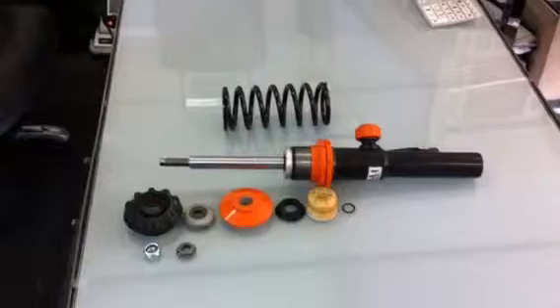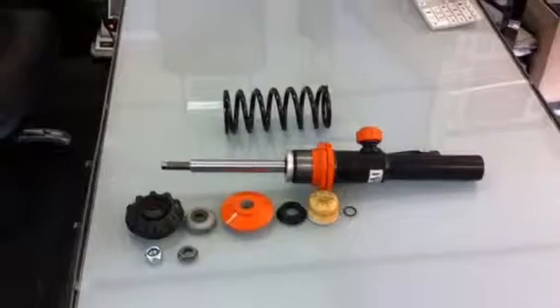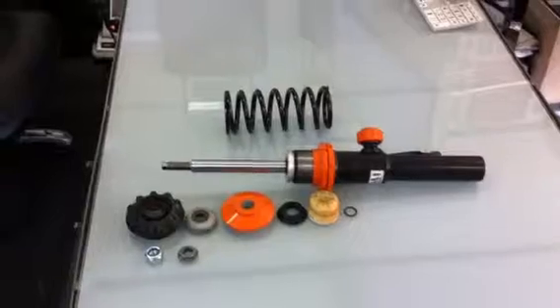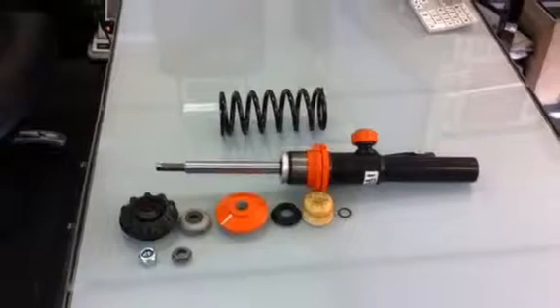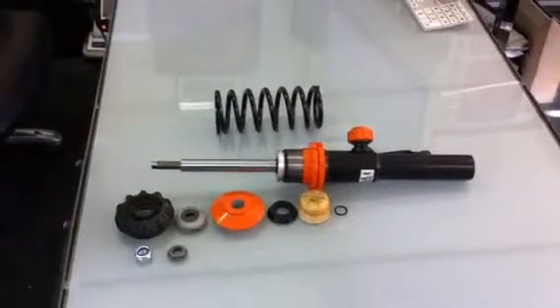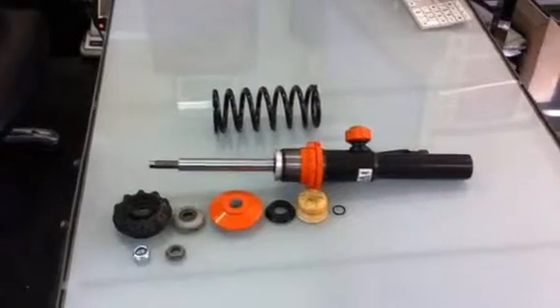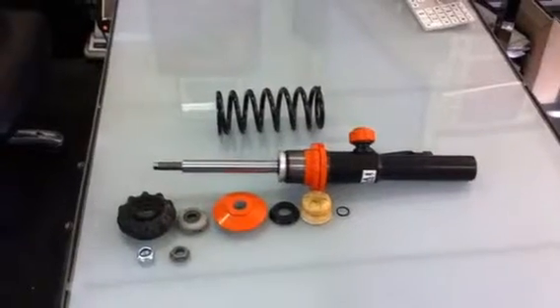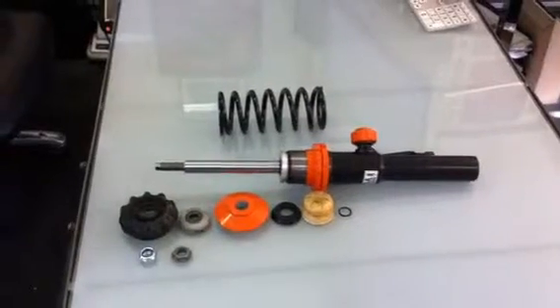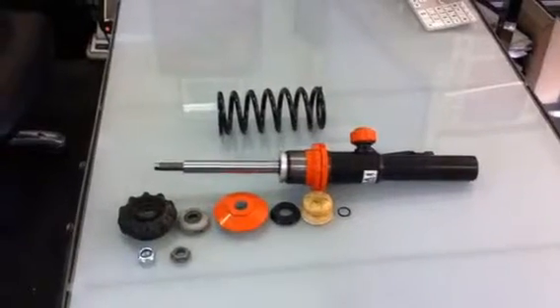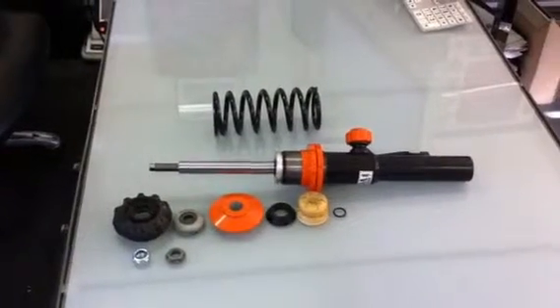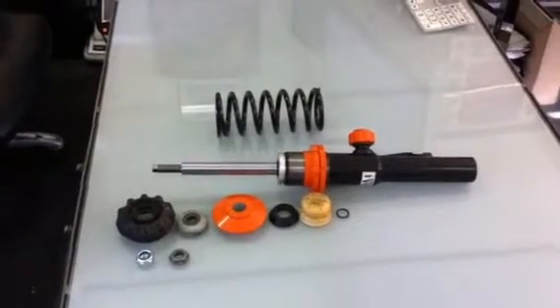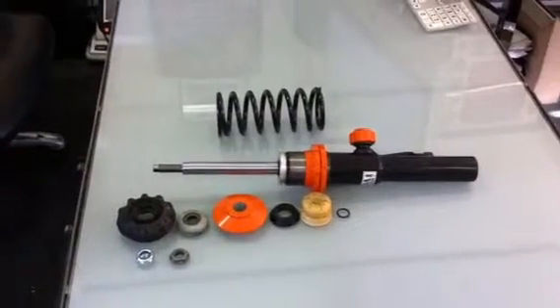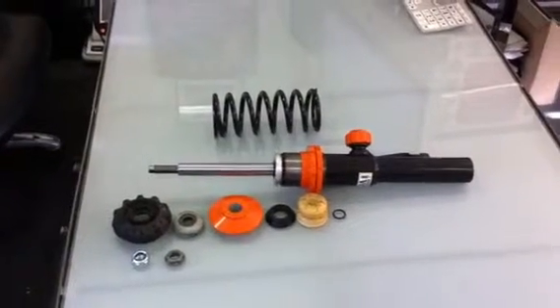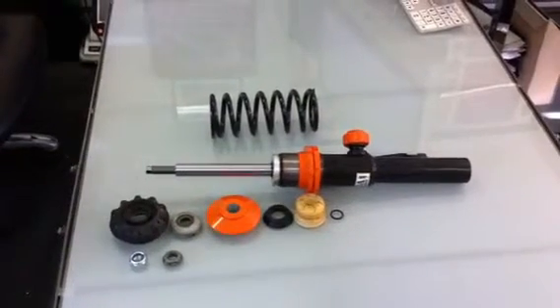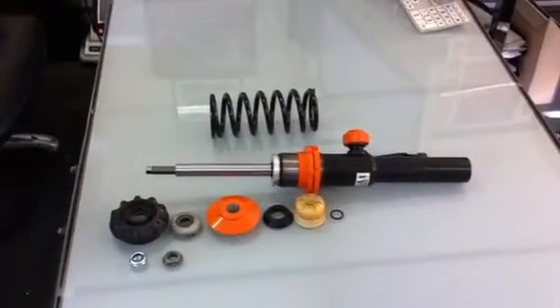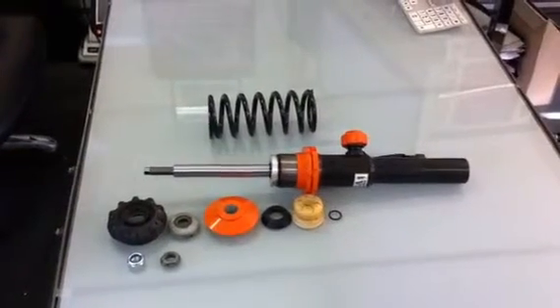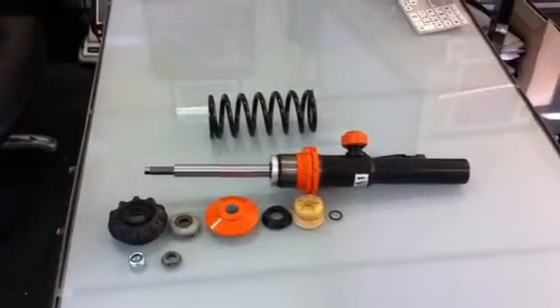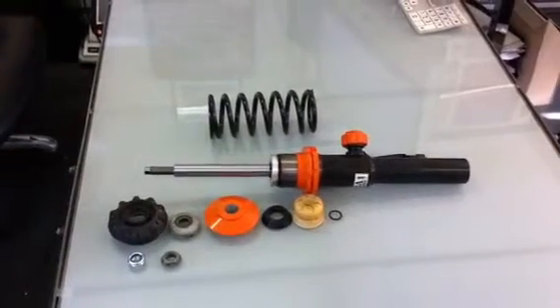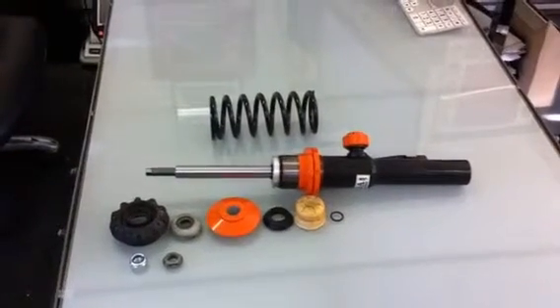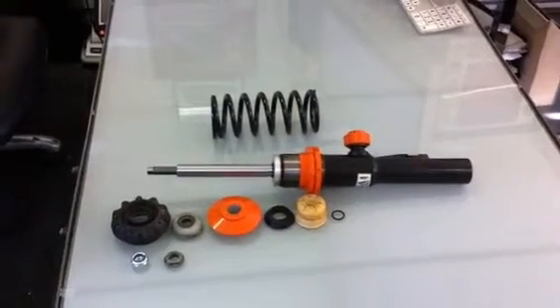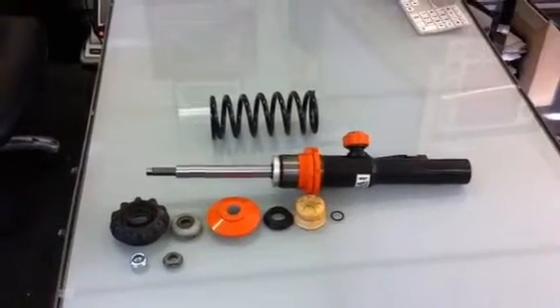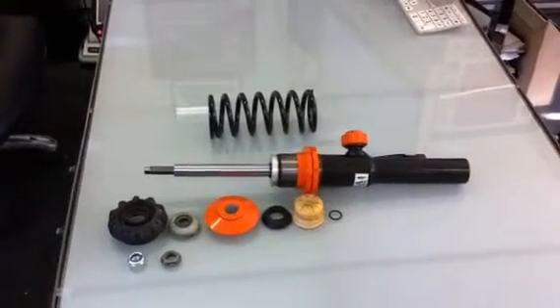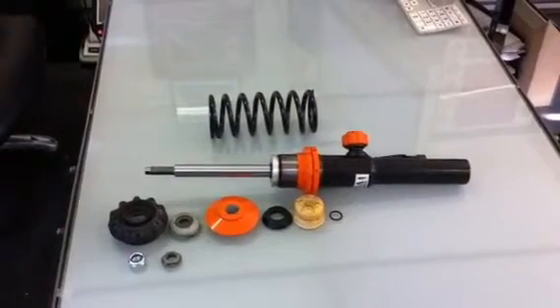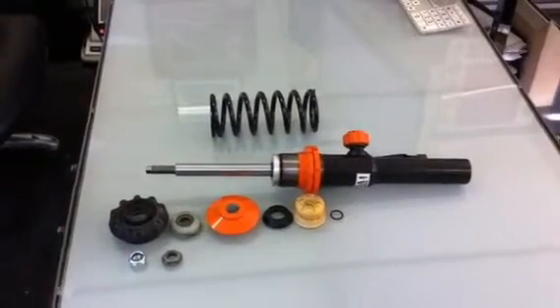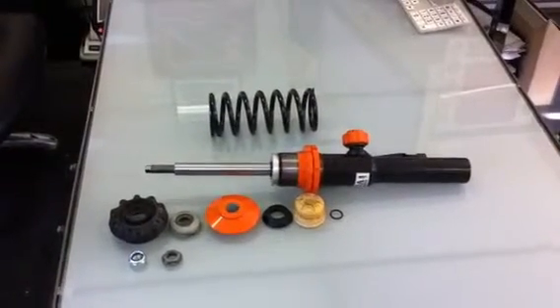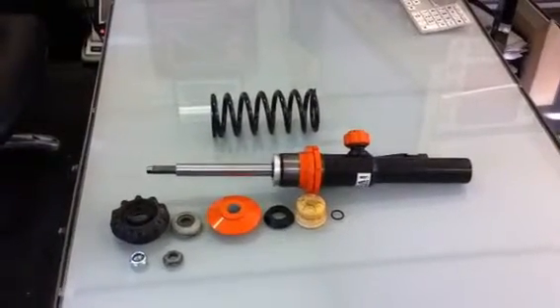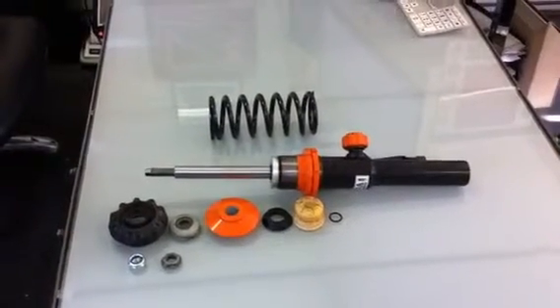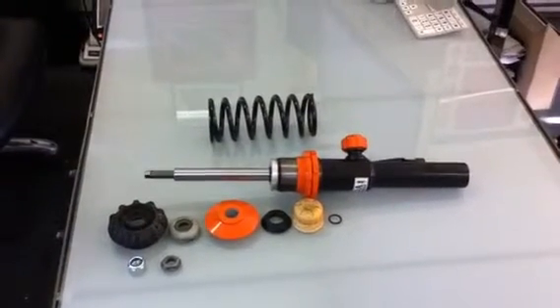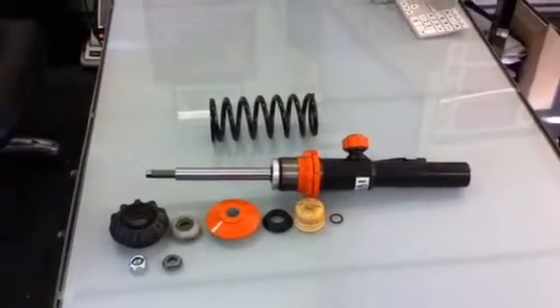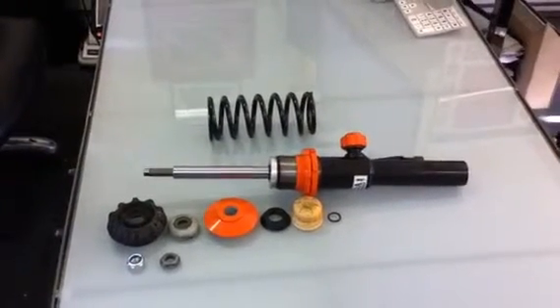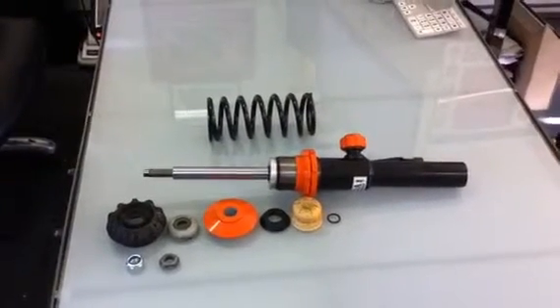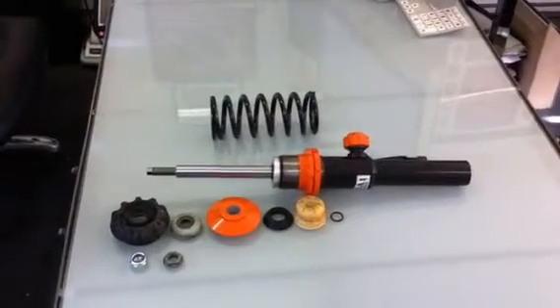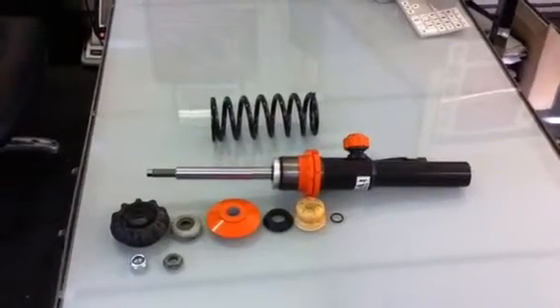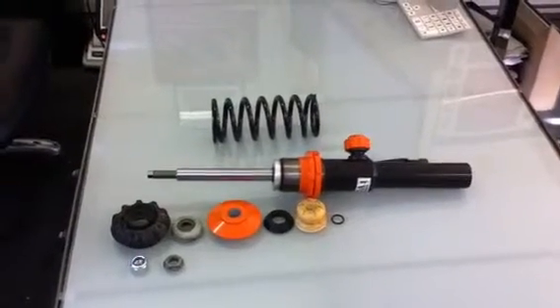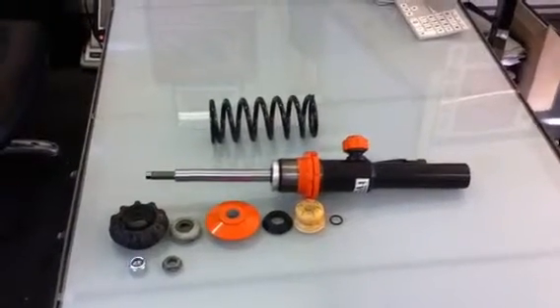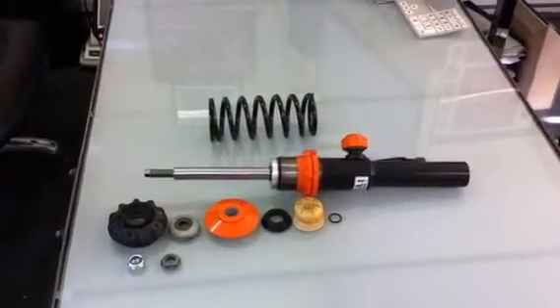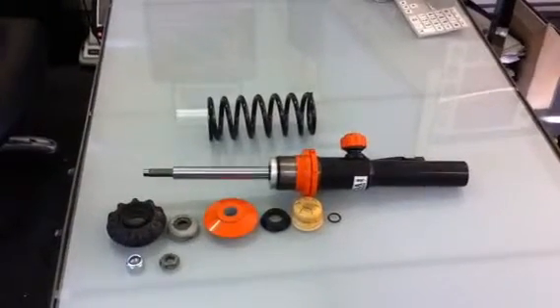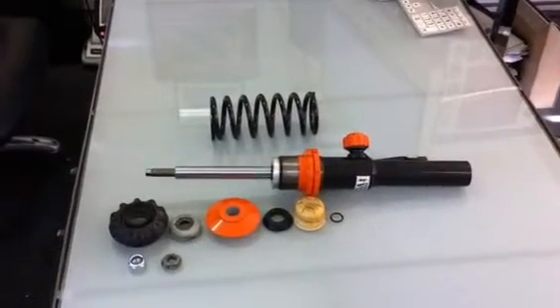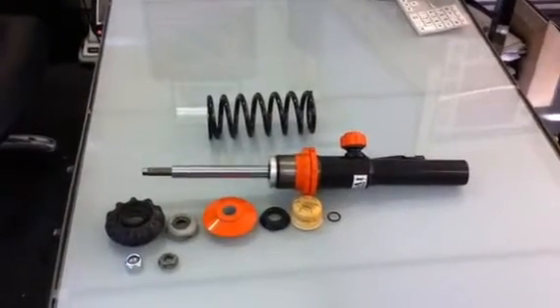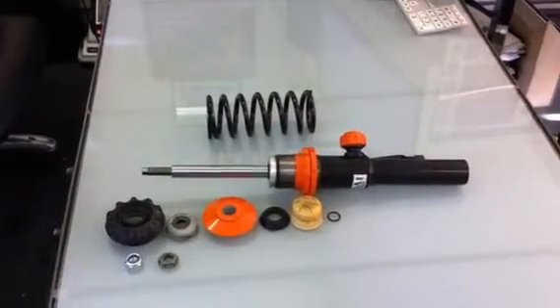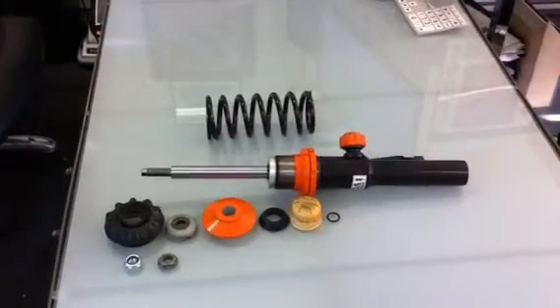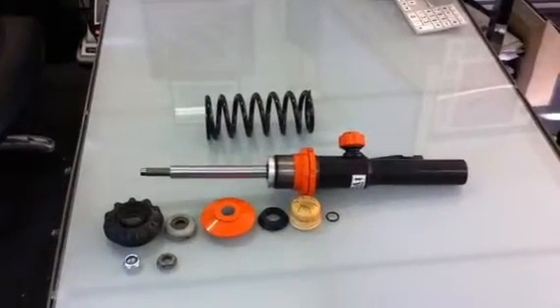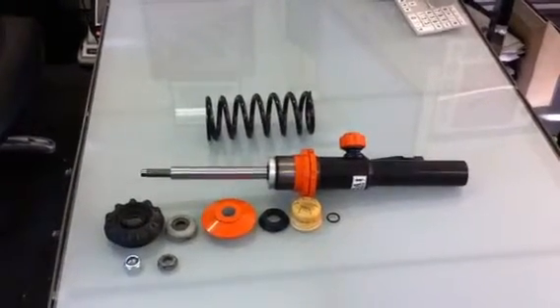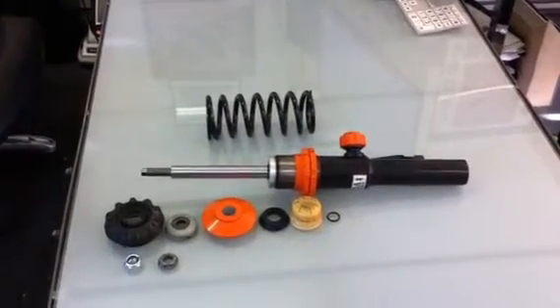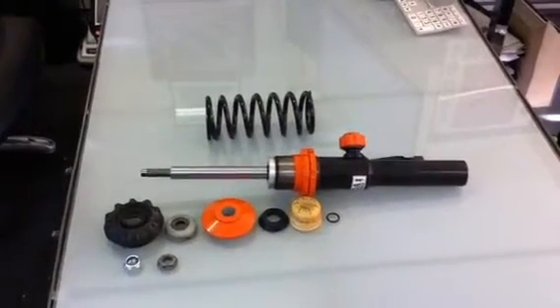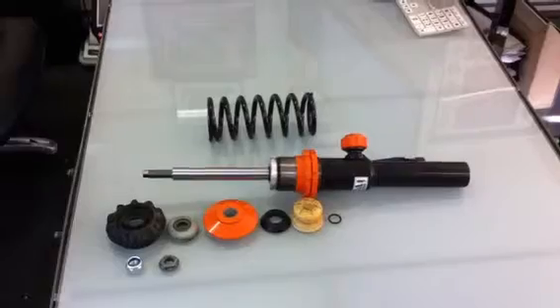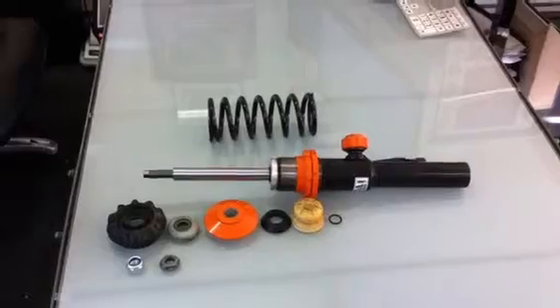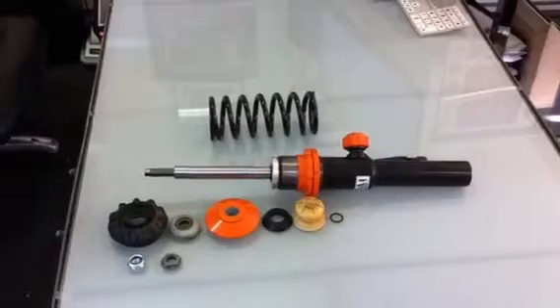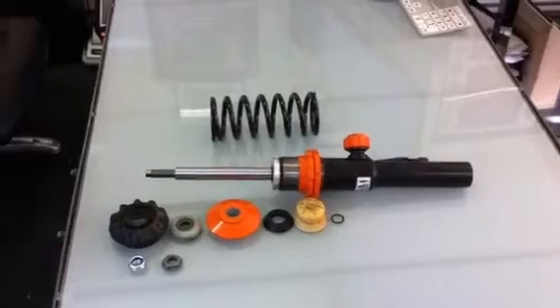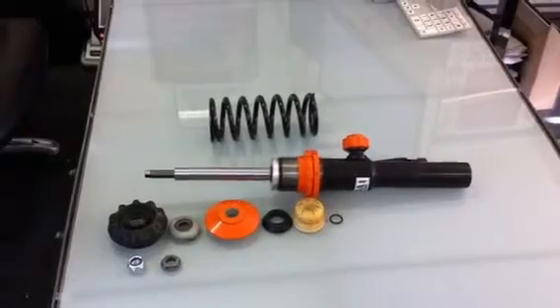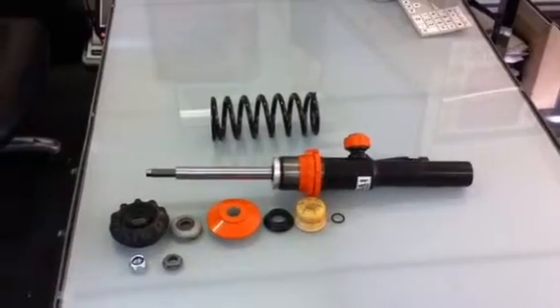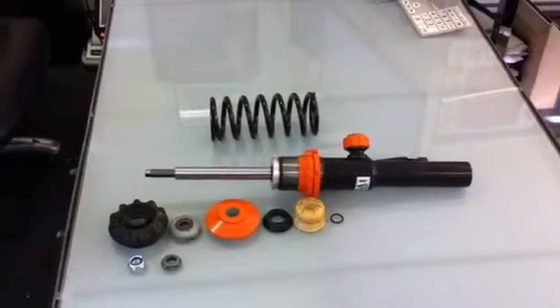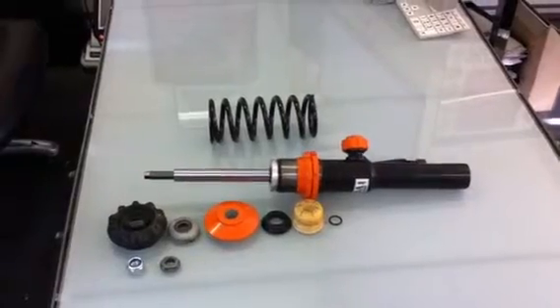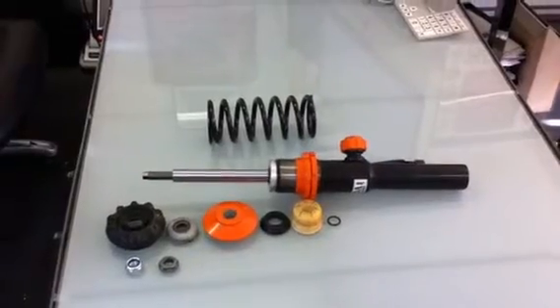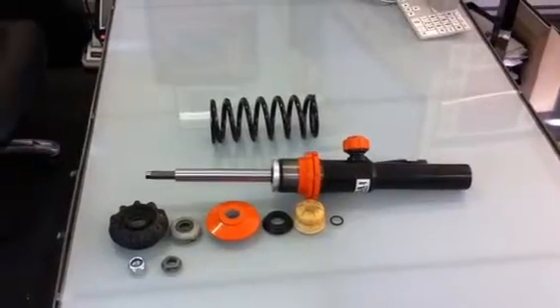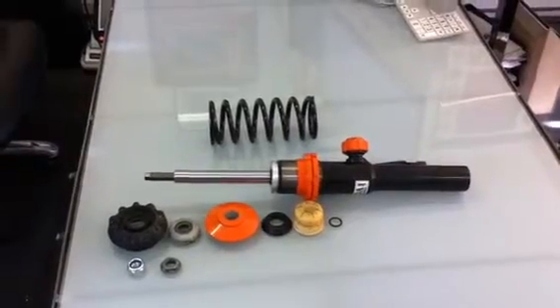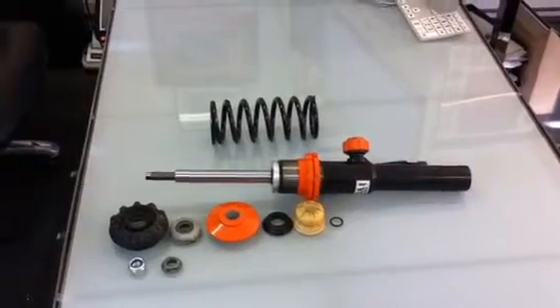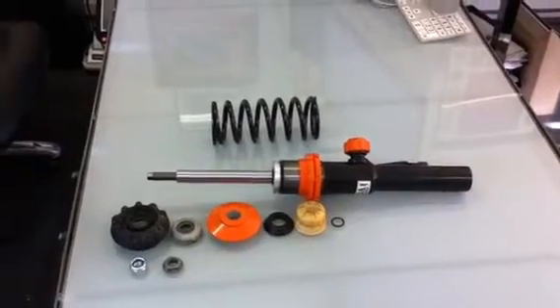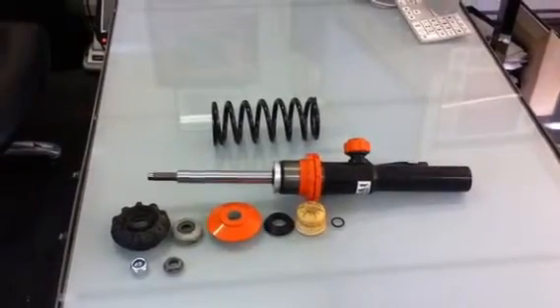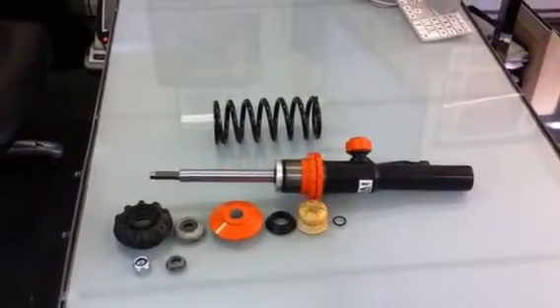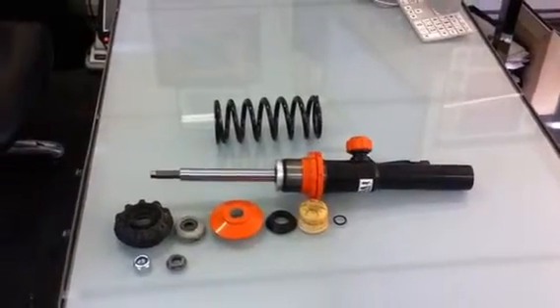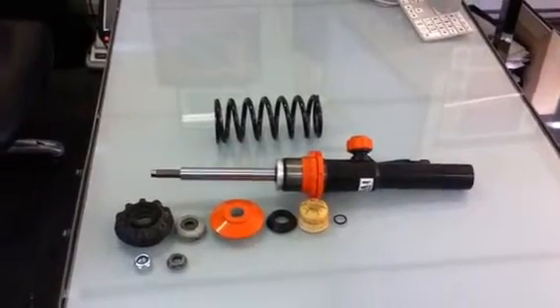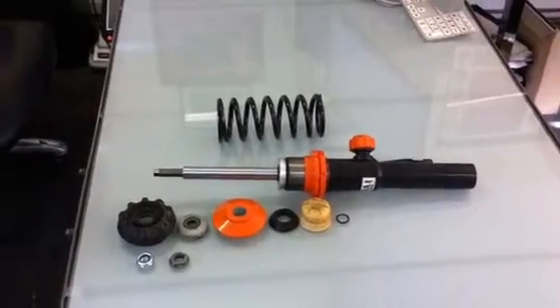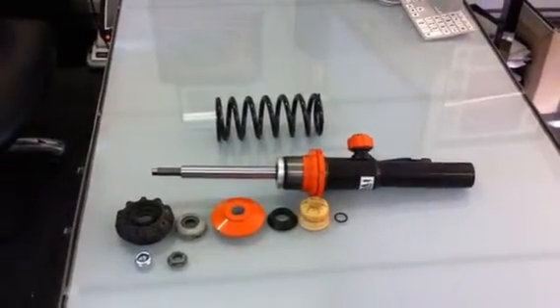Hi, my name is James from Smart View Racing. This is a quick demo video about how to build one of our front coilover suspension kits.